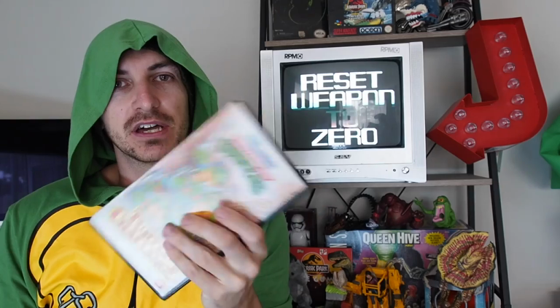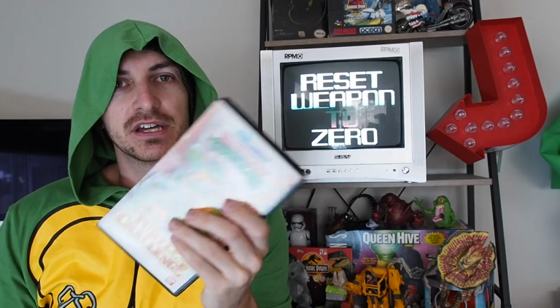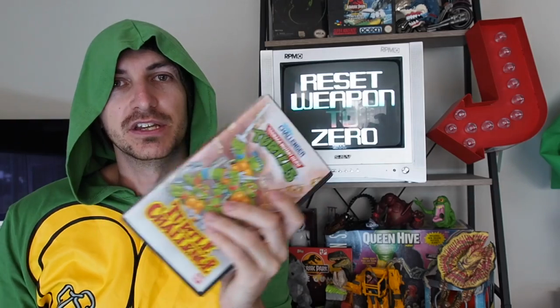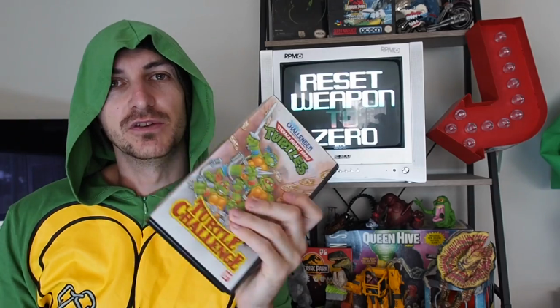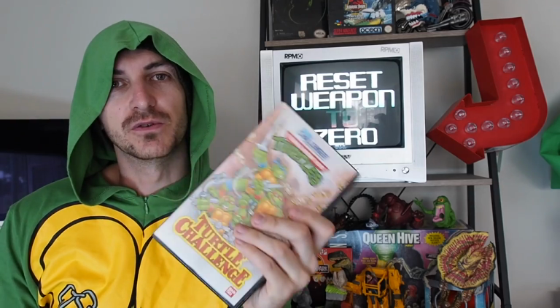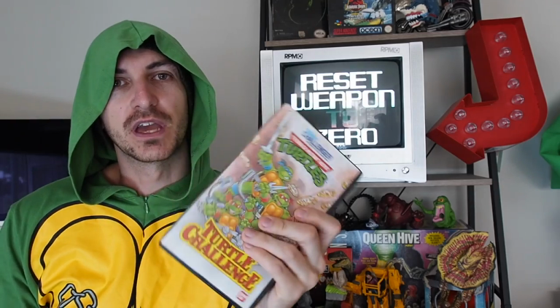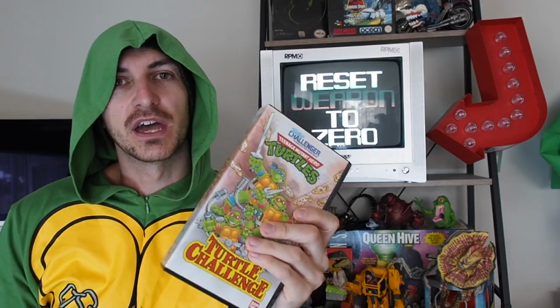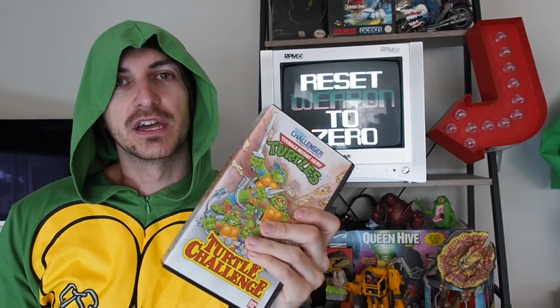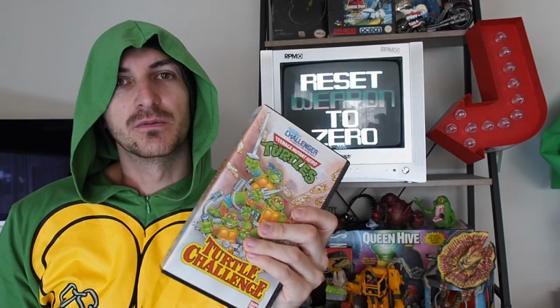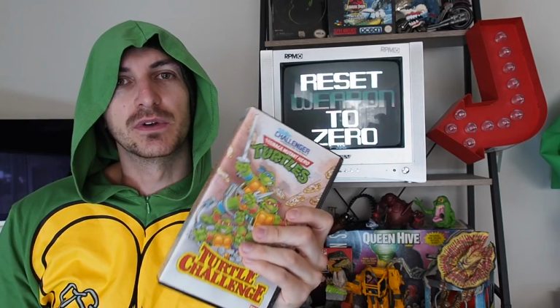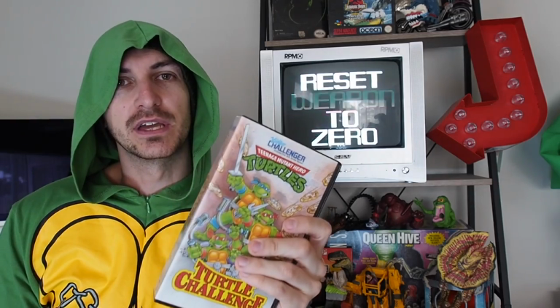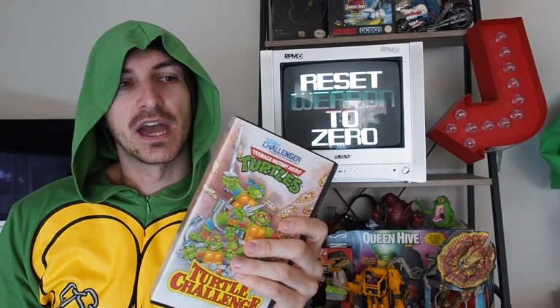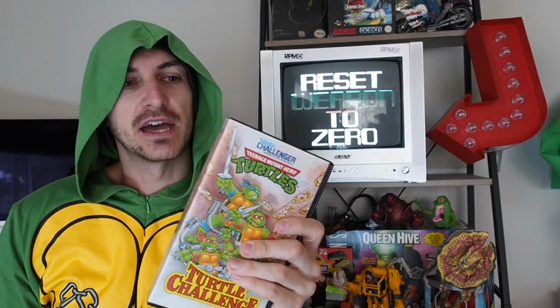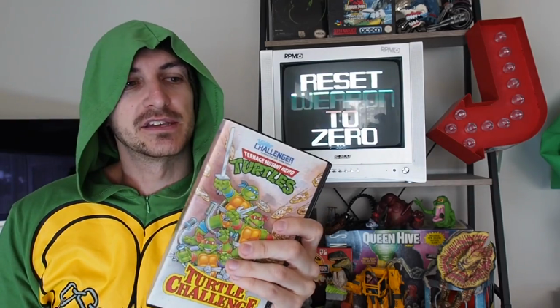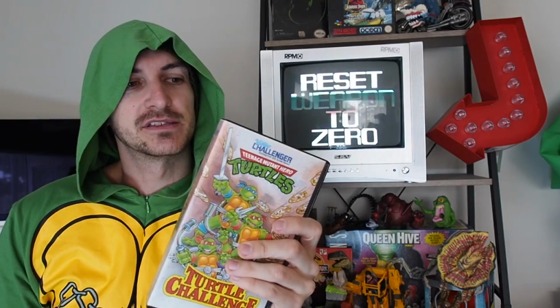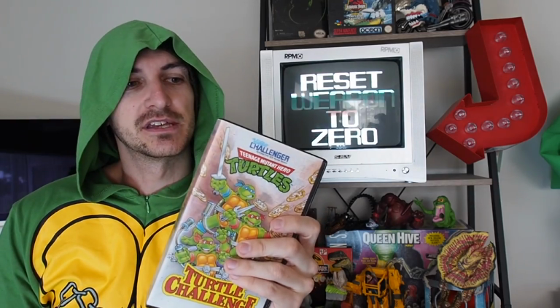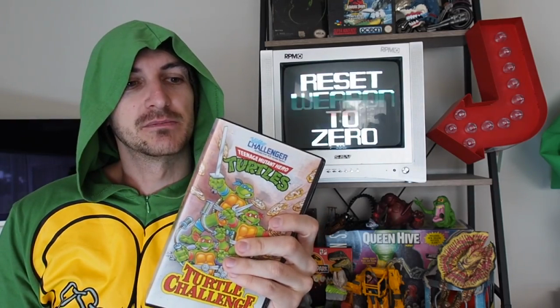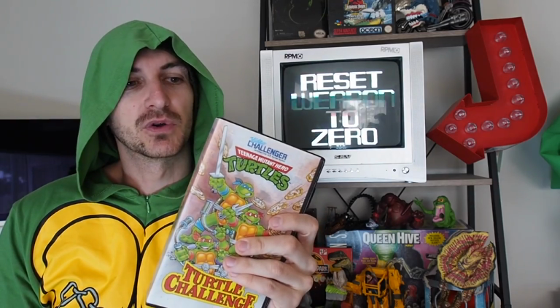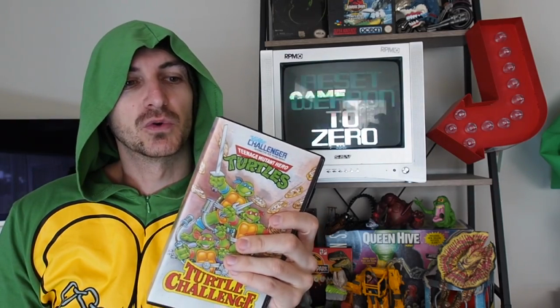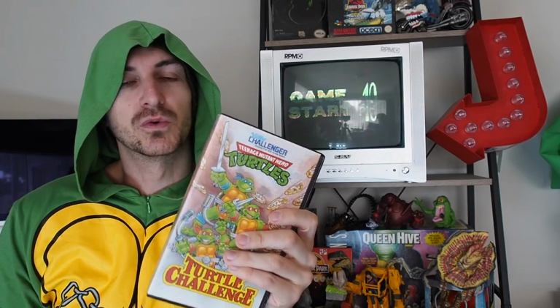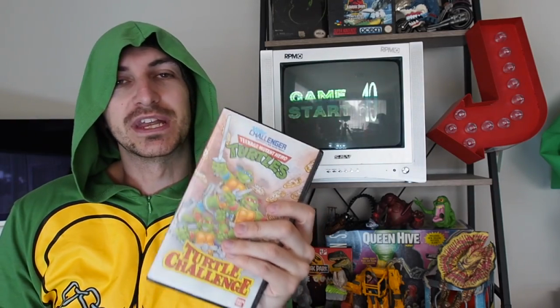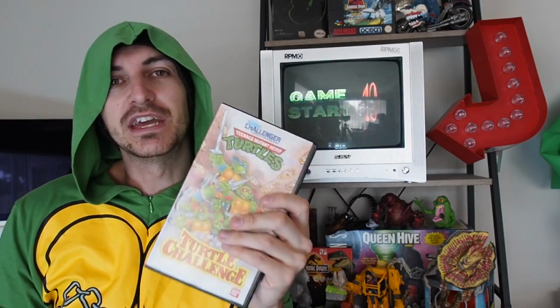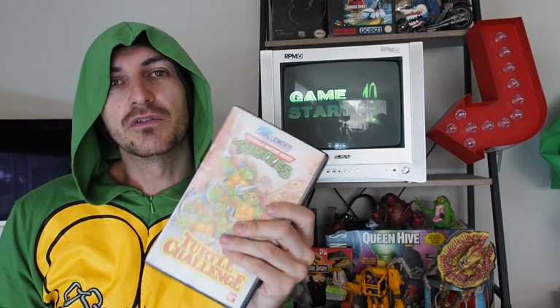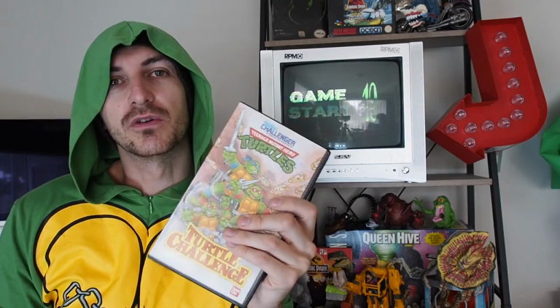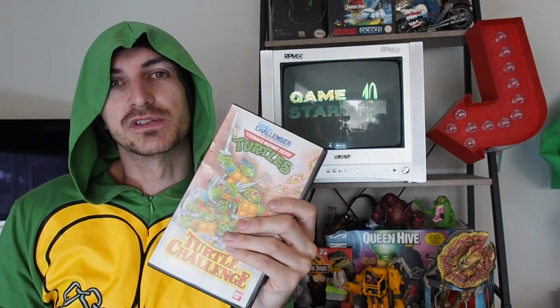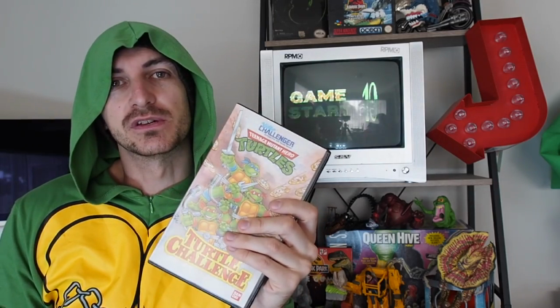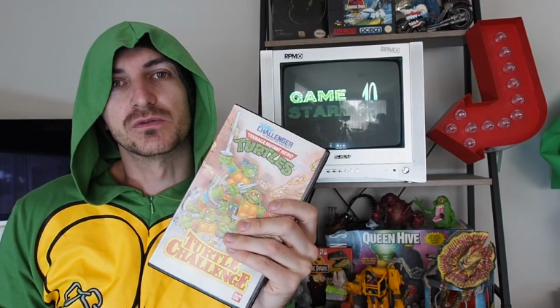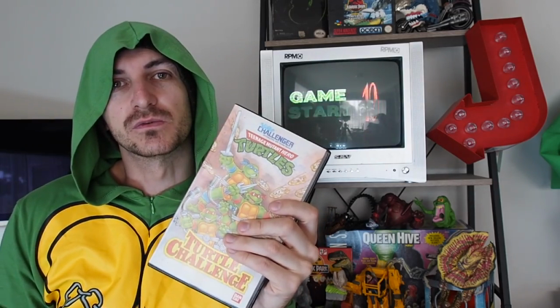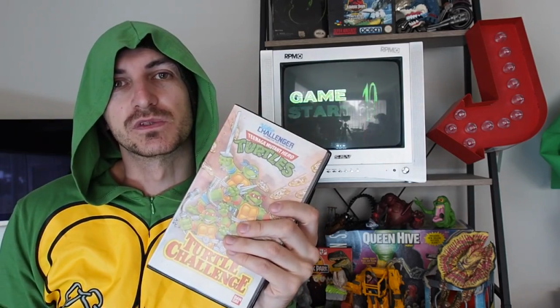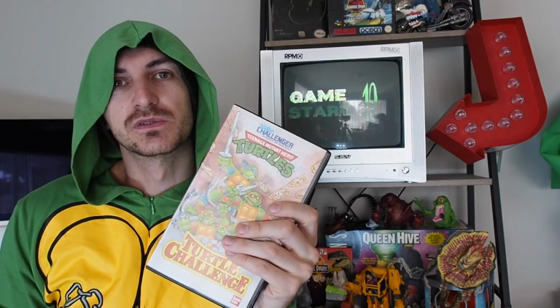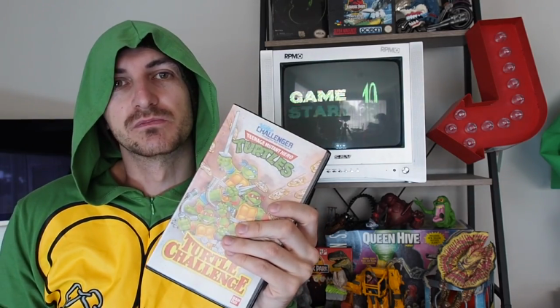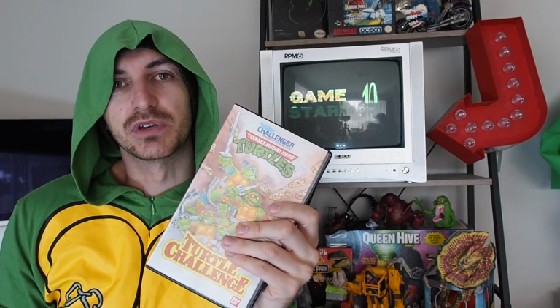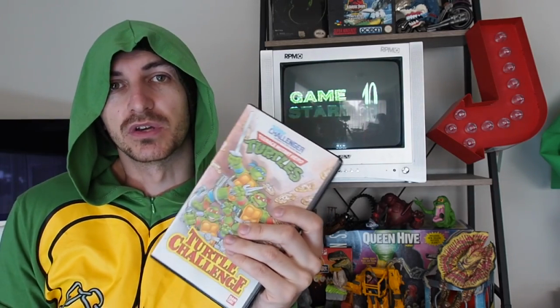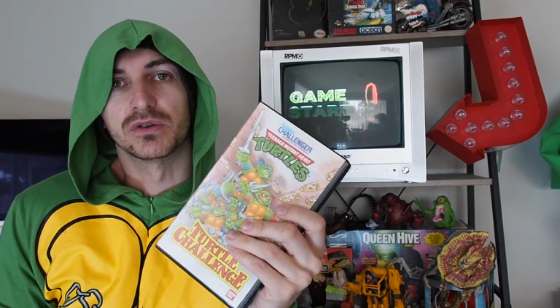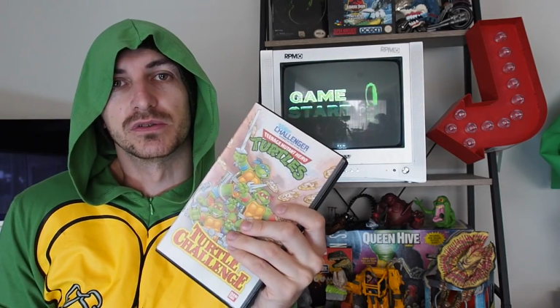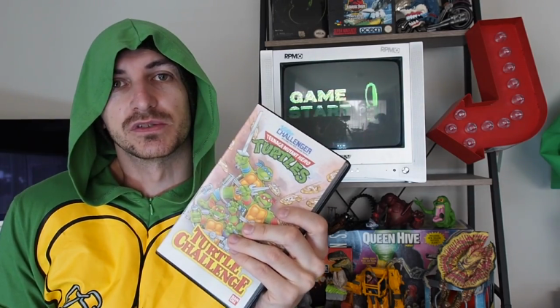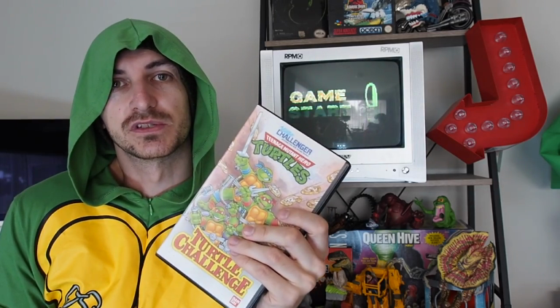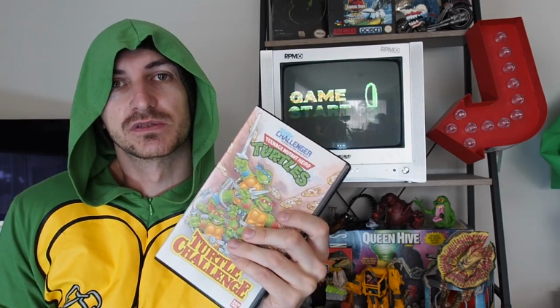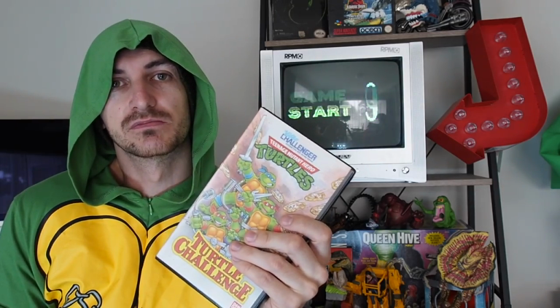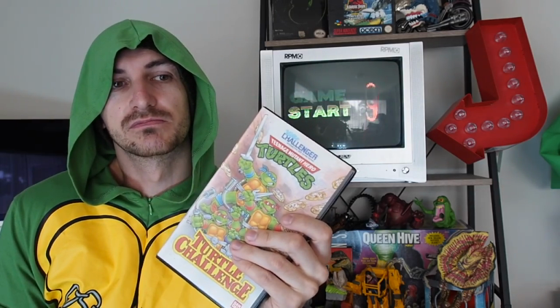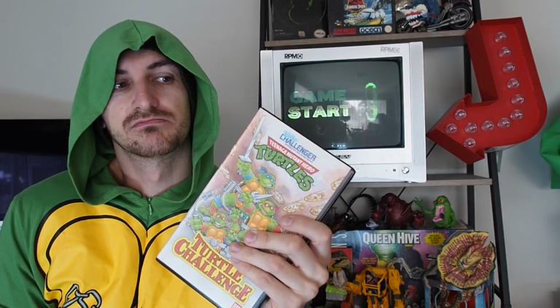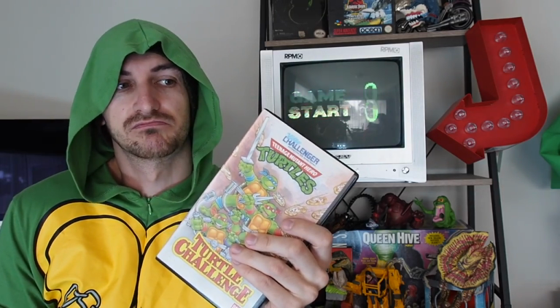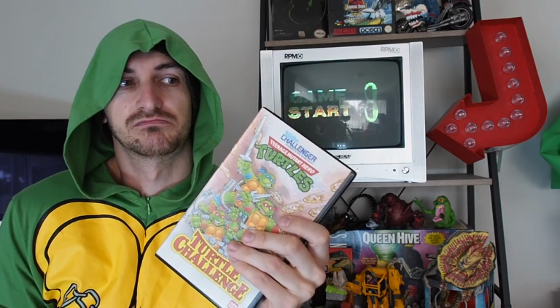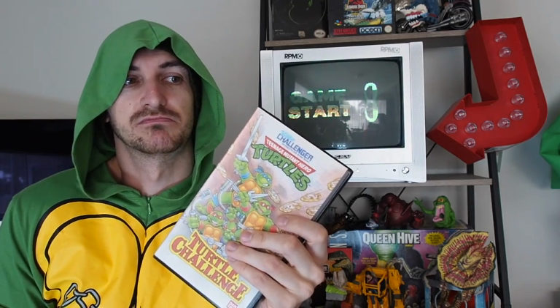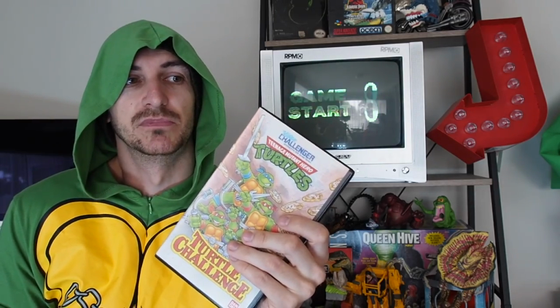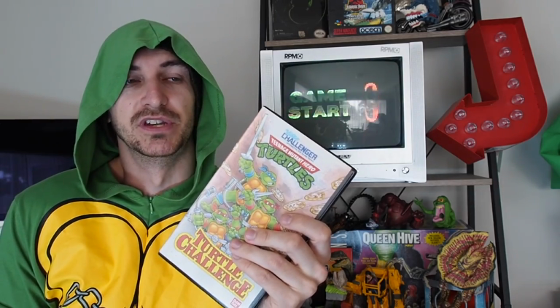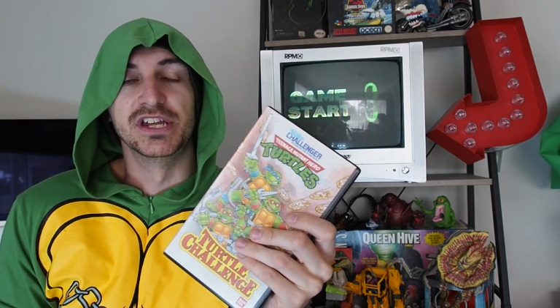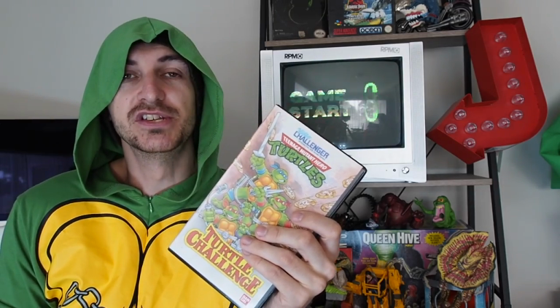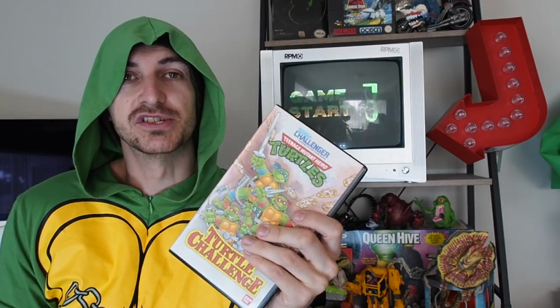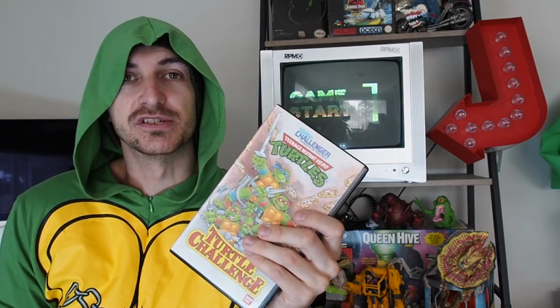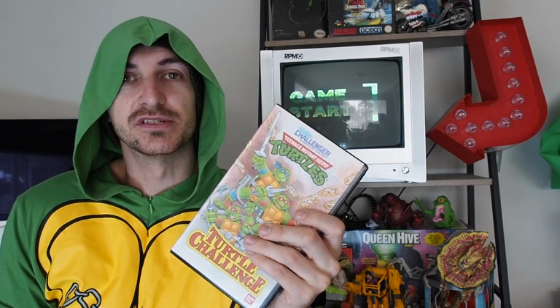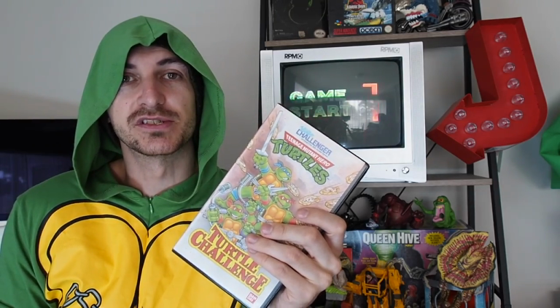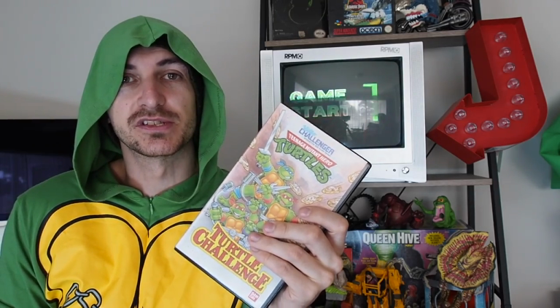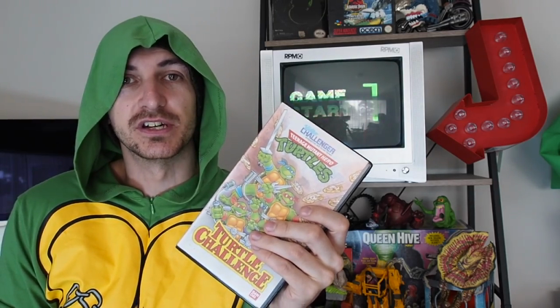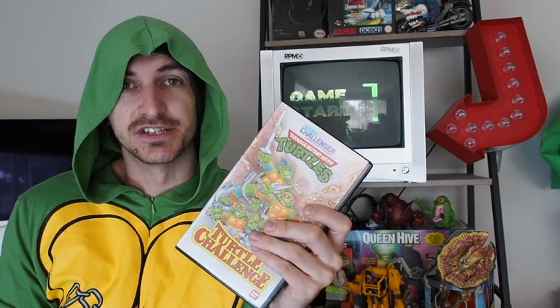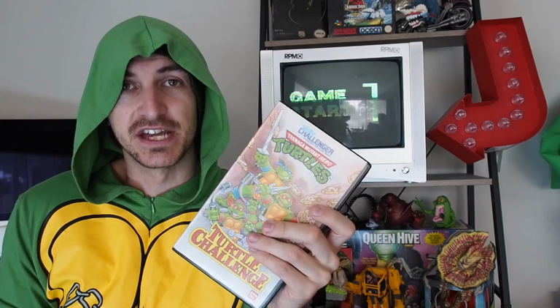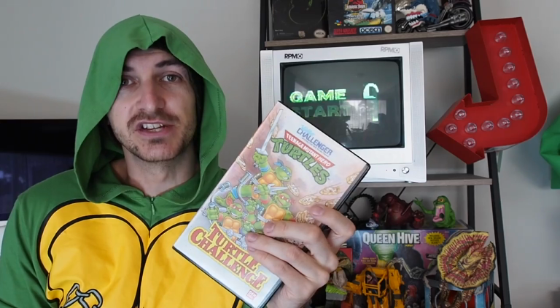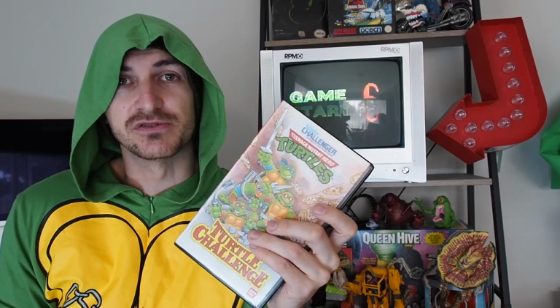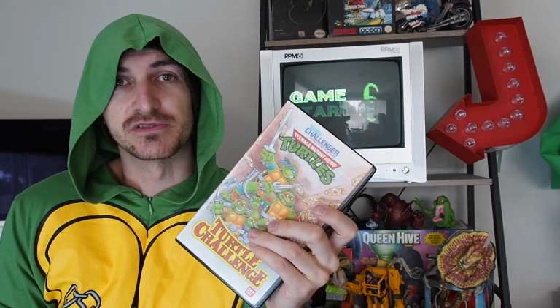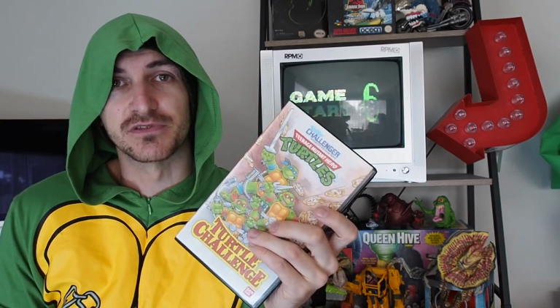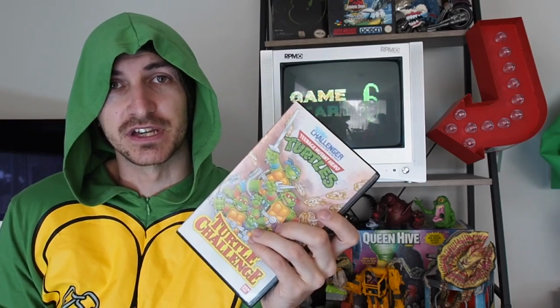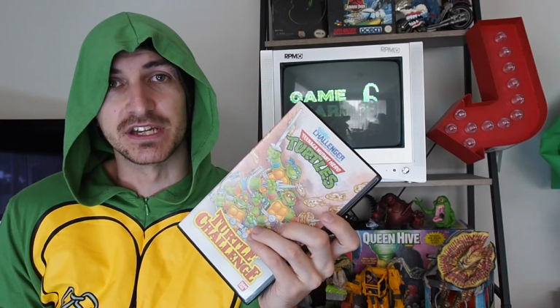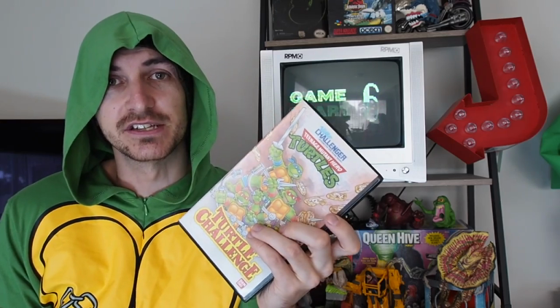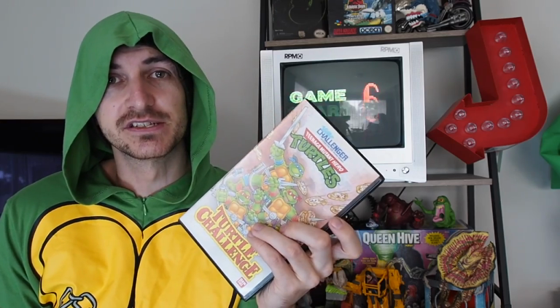In the UK, we had them called Hero Turtles, because ninjas are considered dangerous for kids.